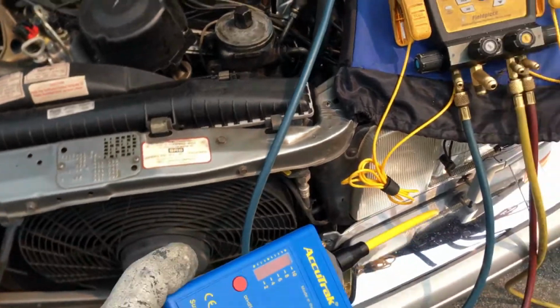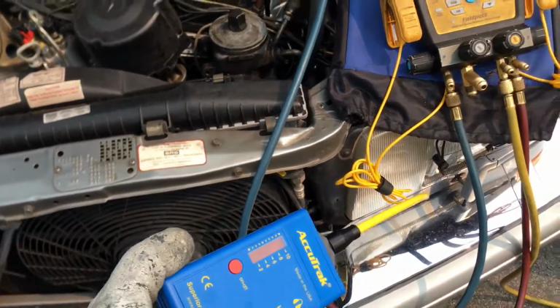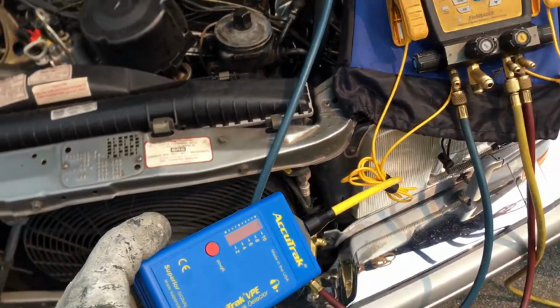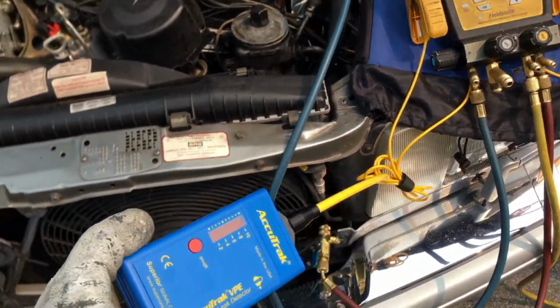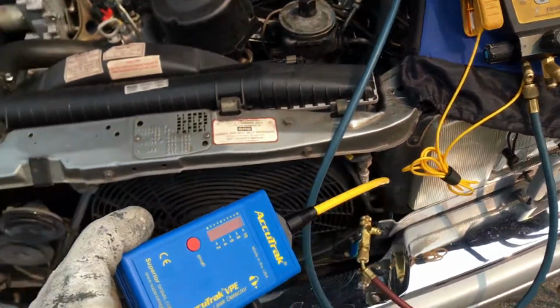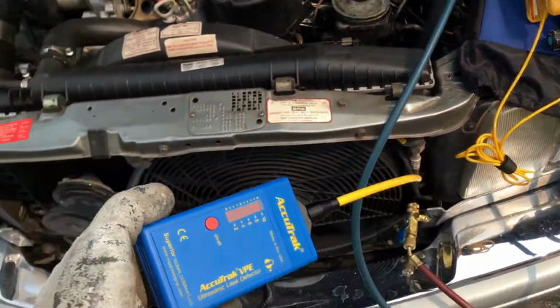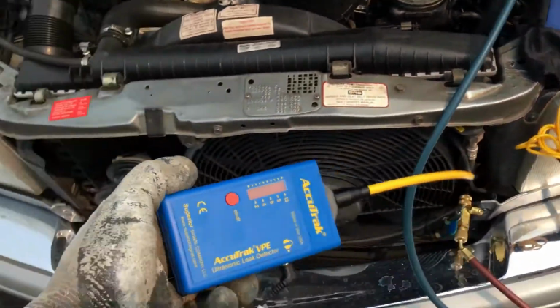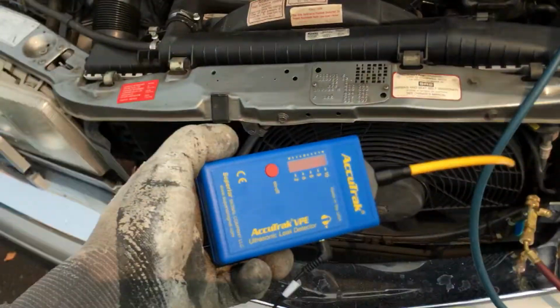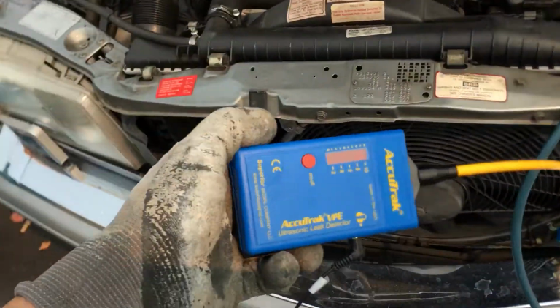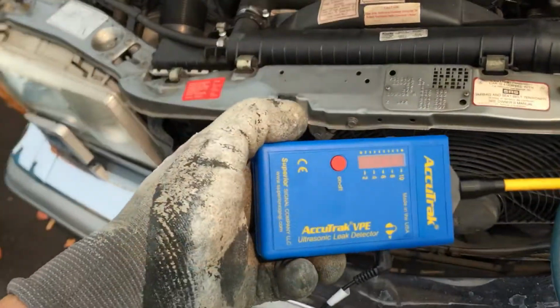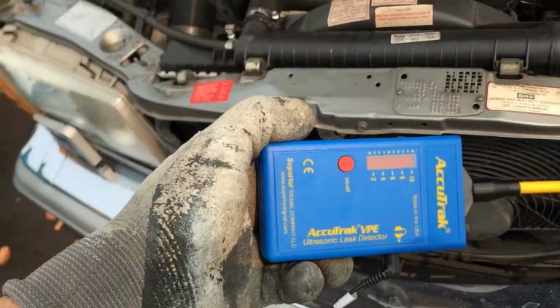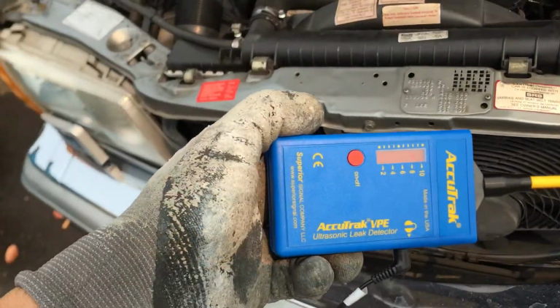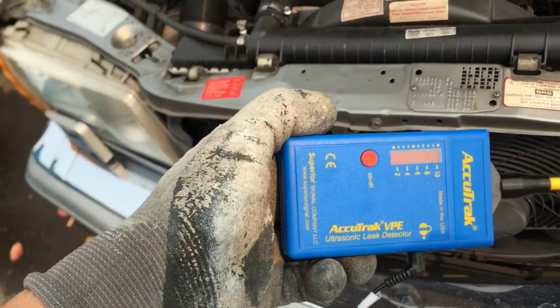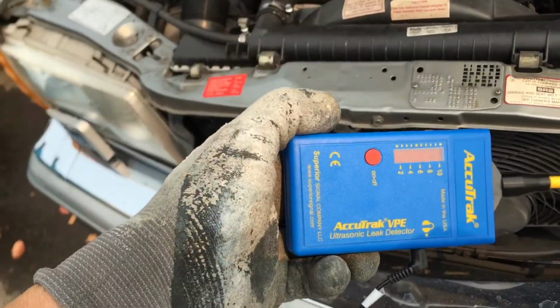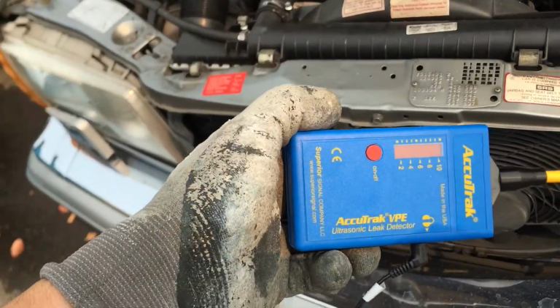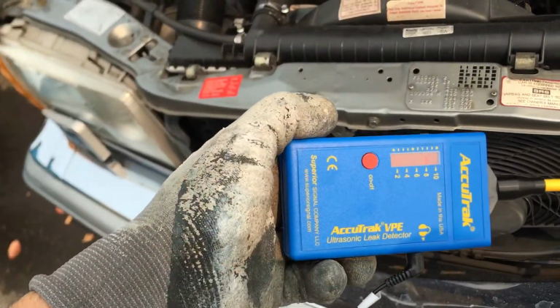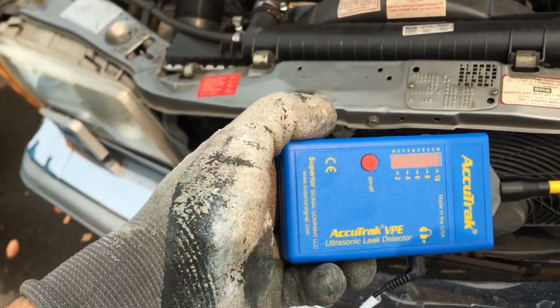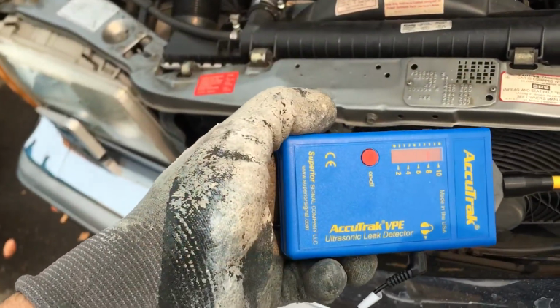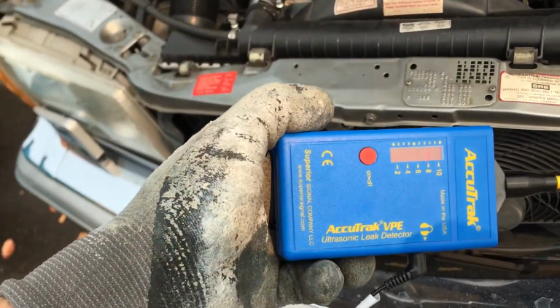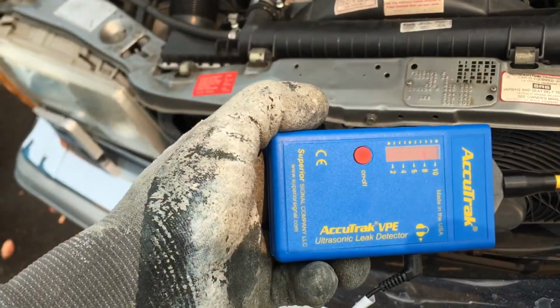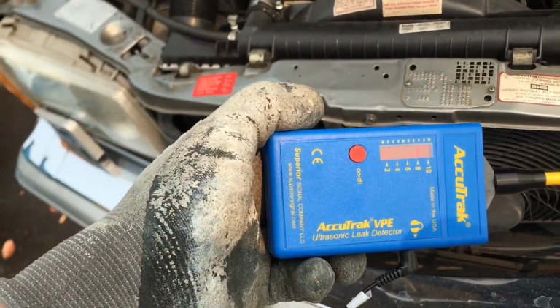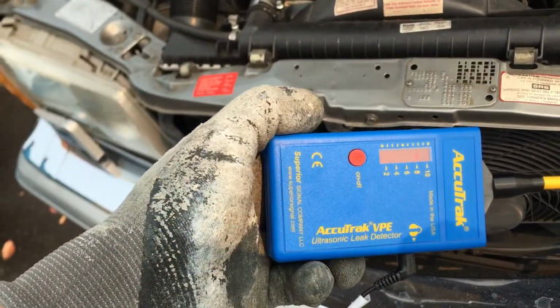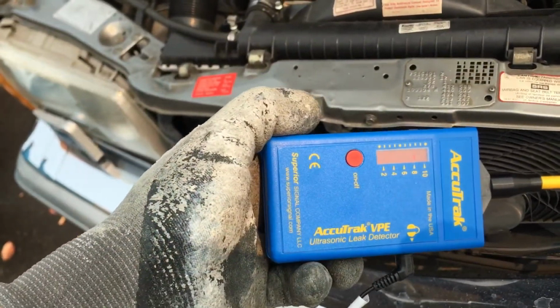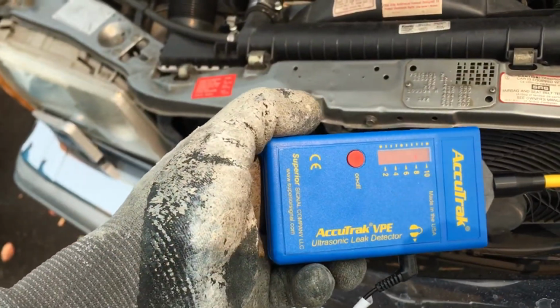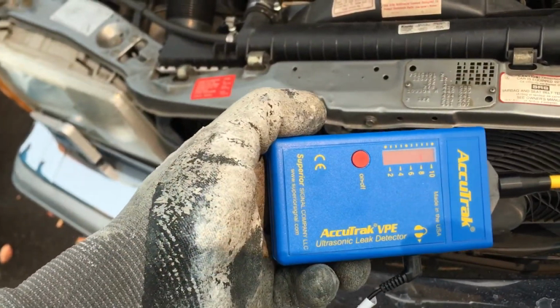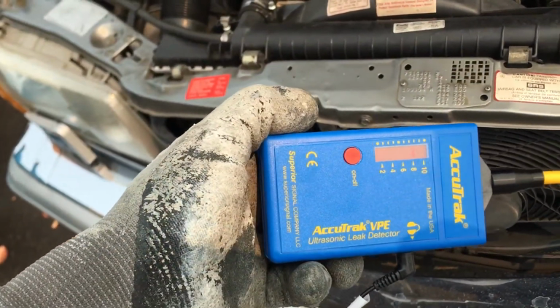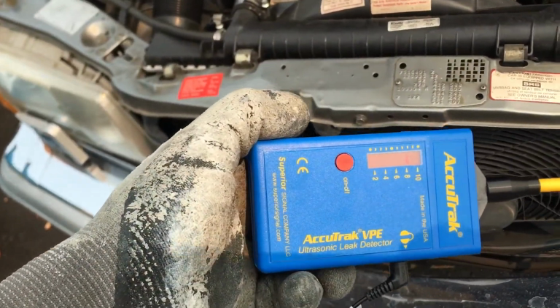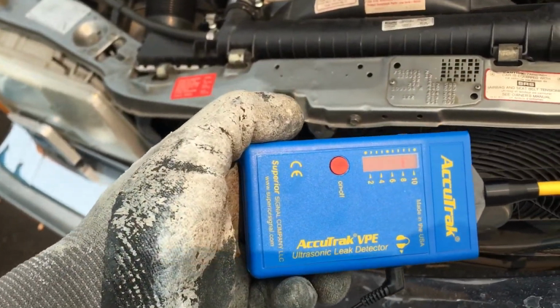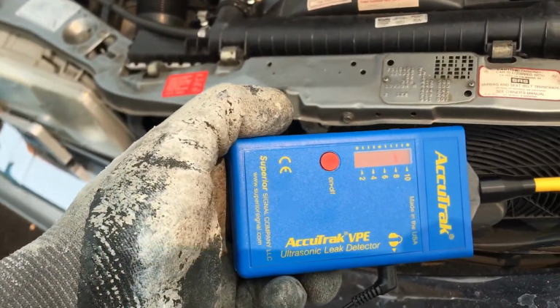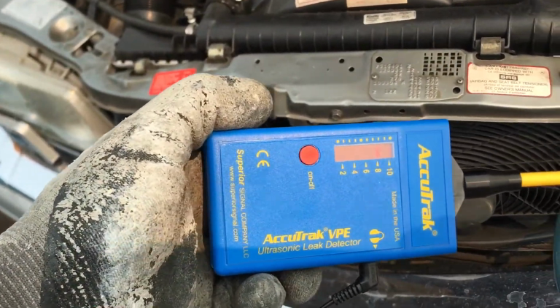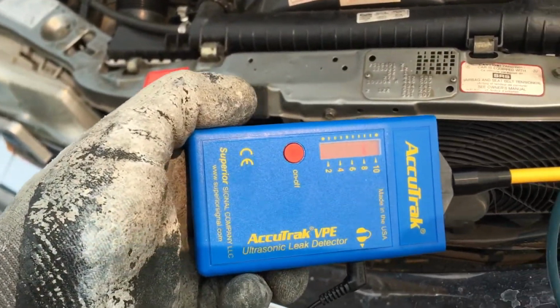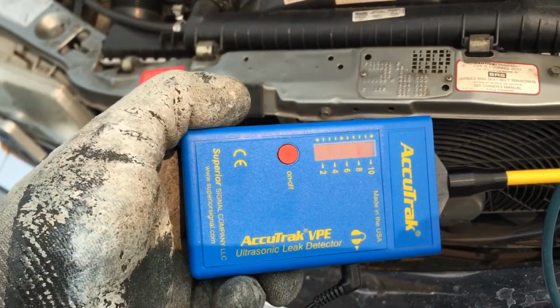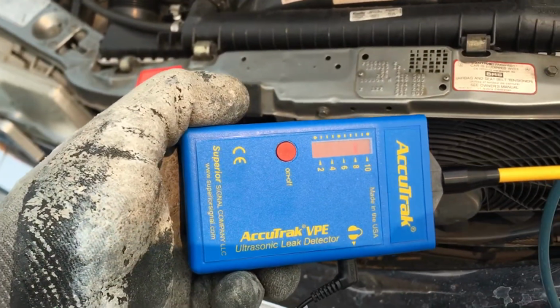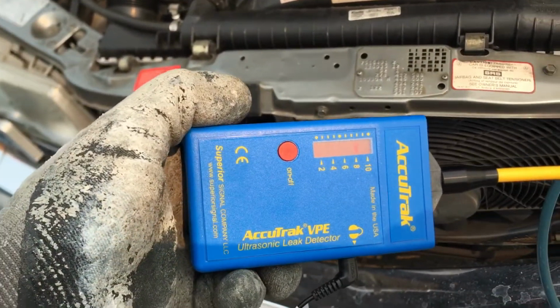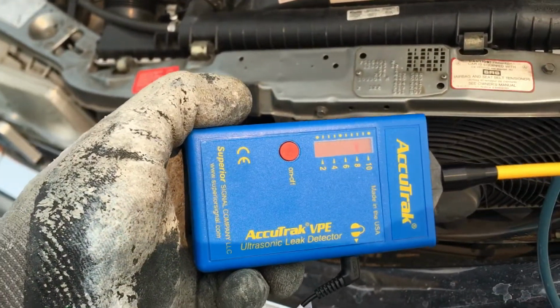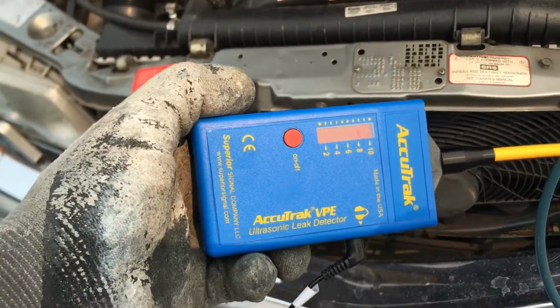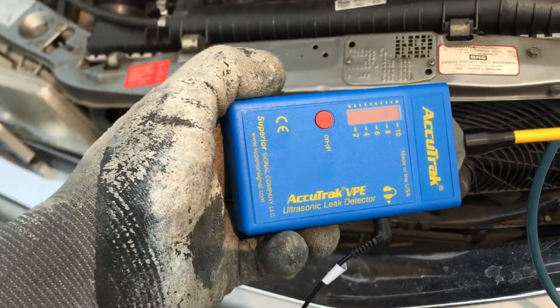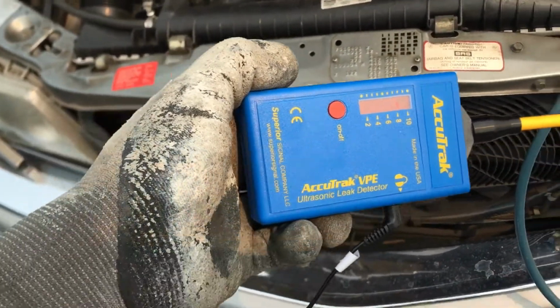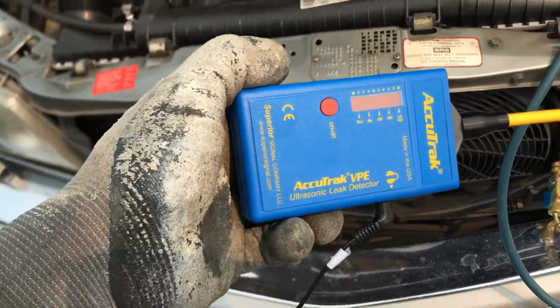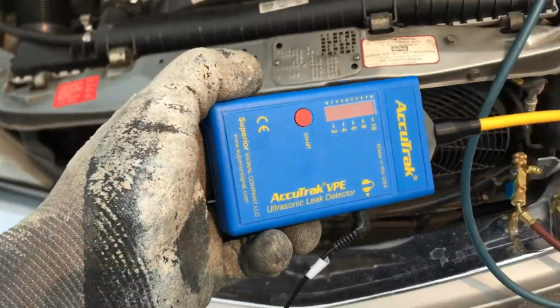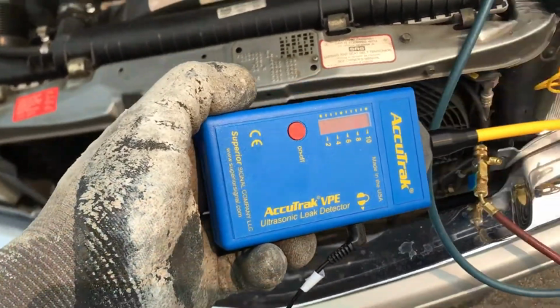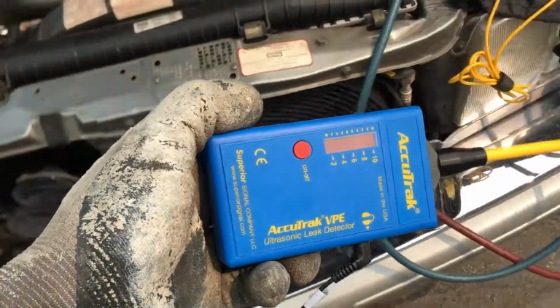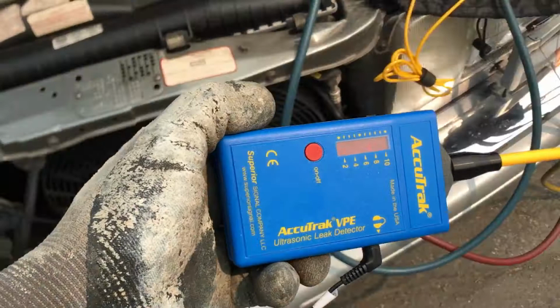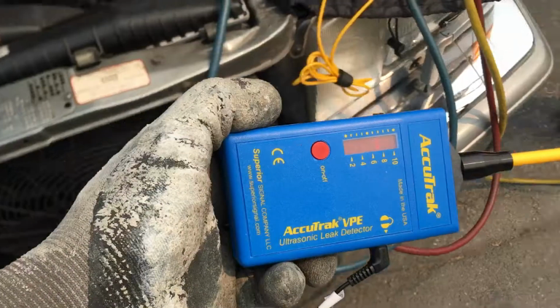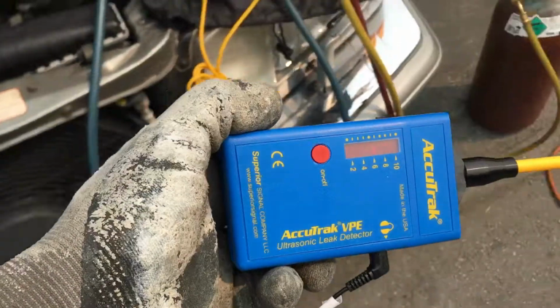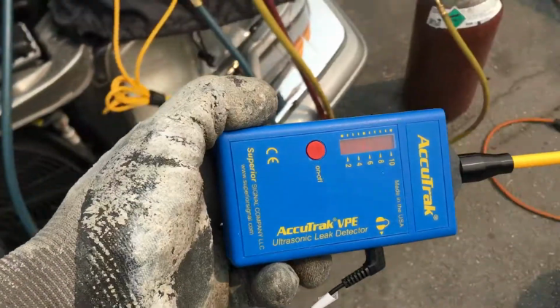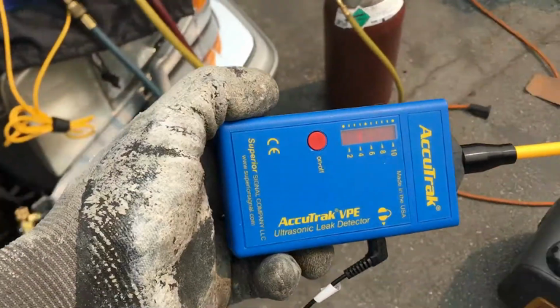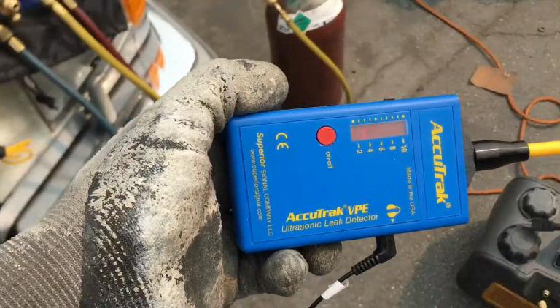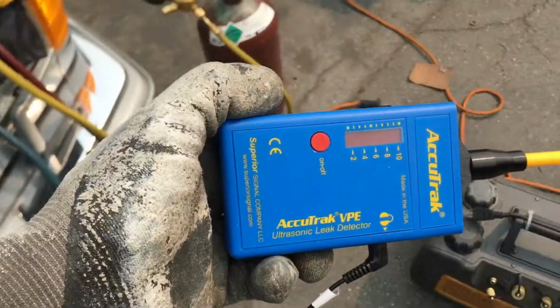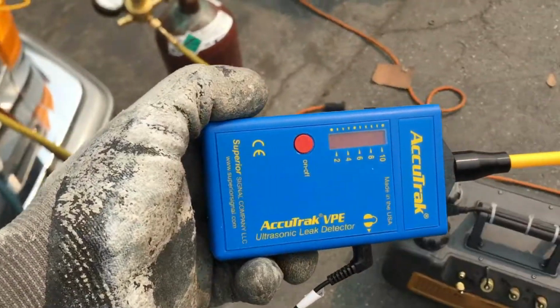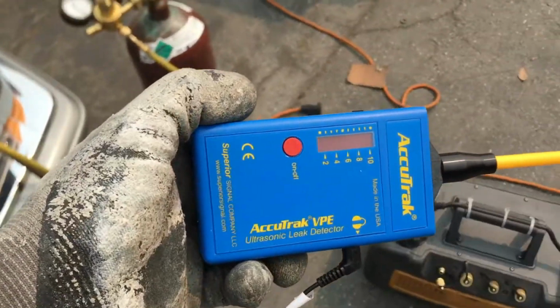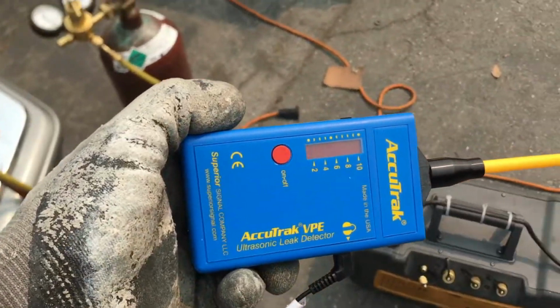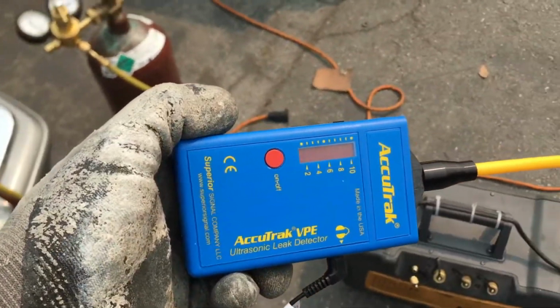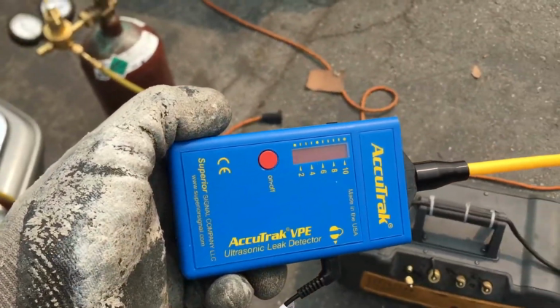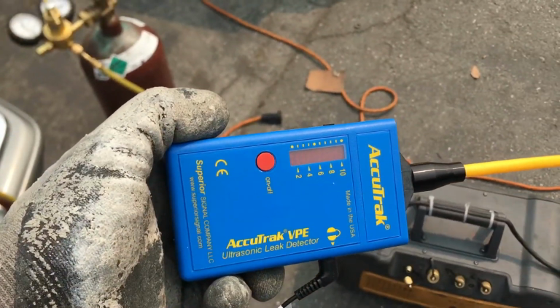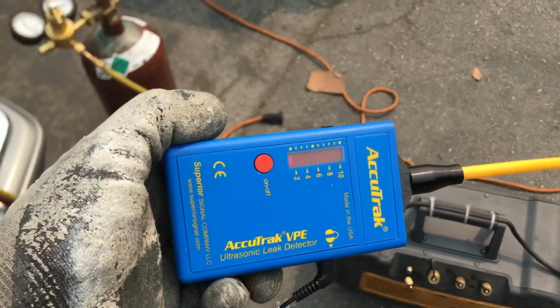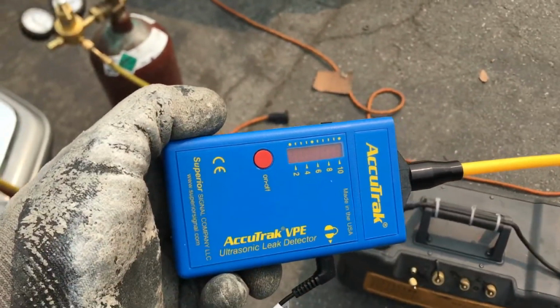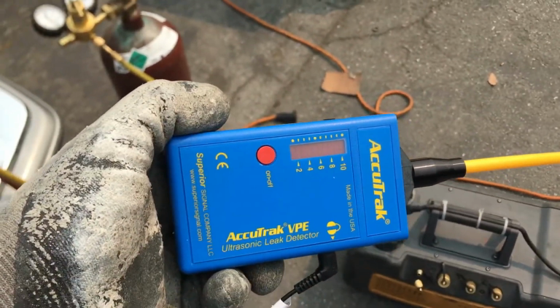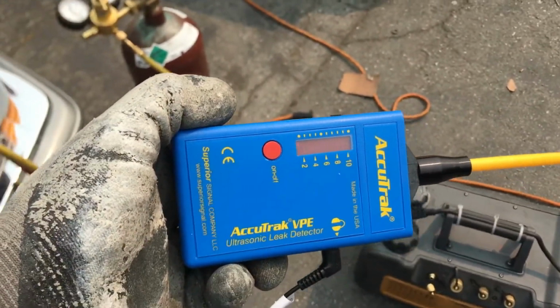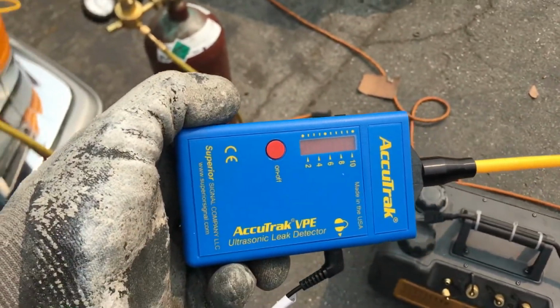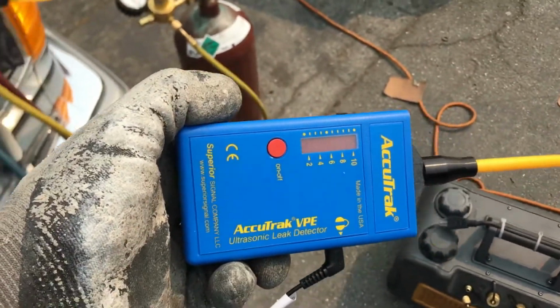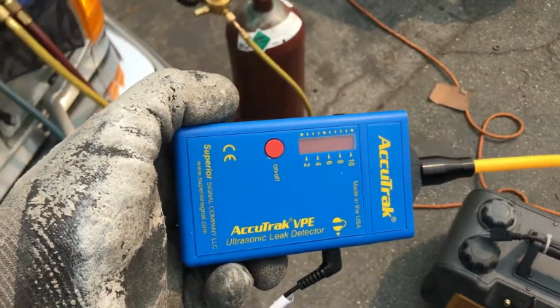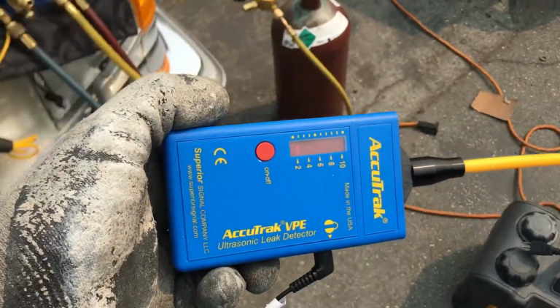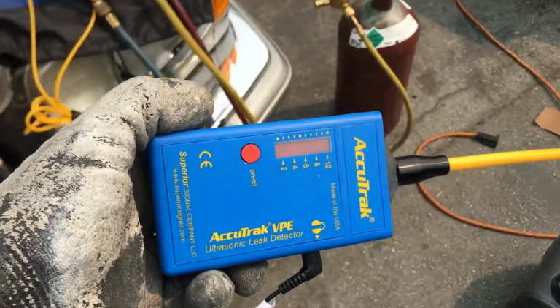Just moving around, you can see the bars jump up indicating a leak. When I go away from there, it goes back to zero.